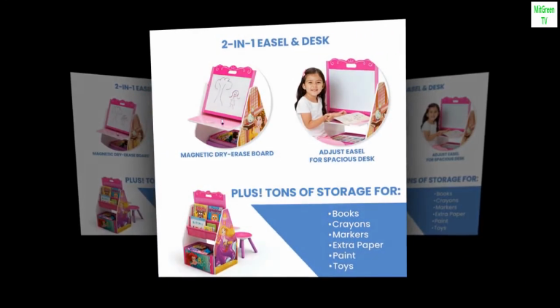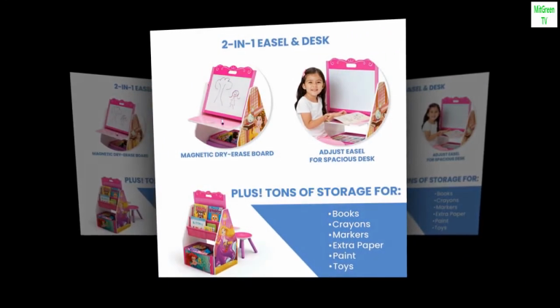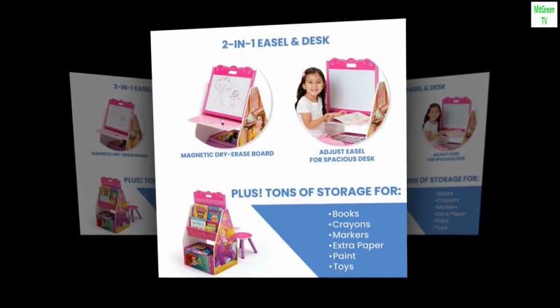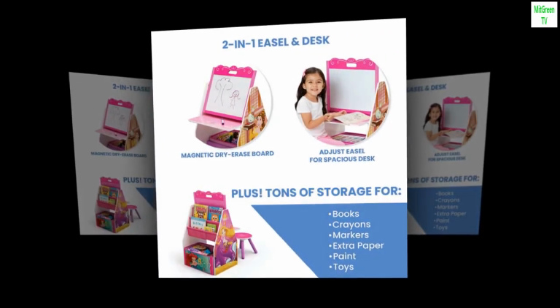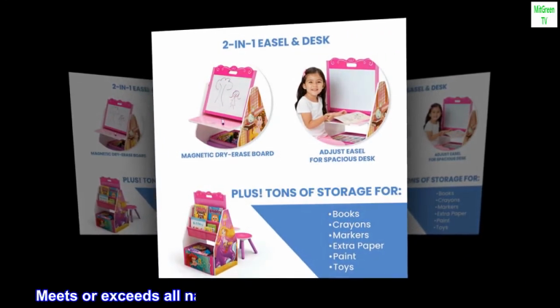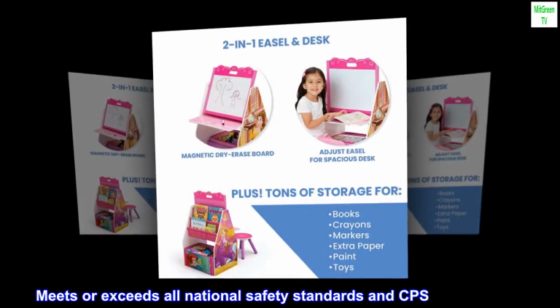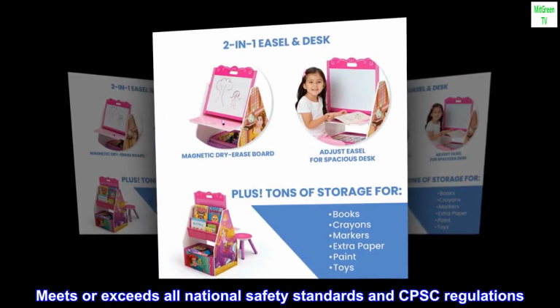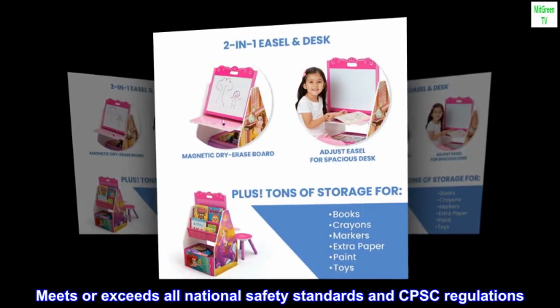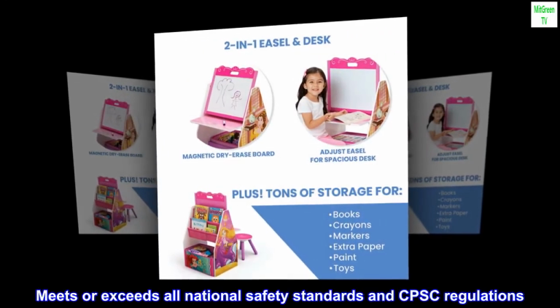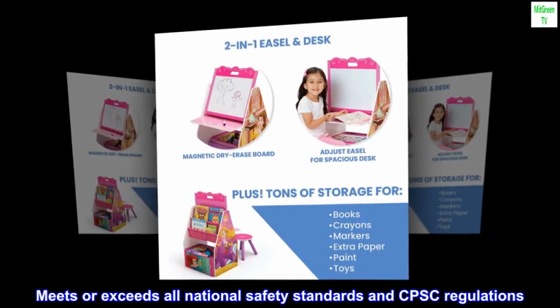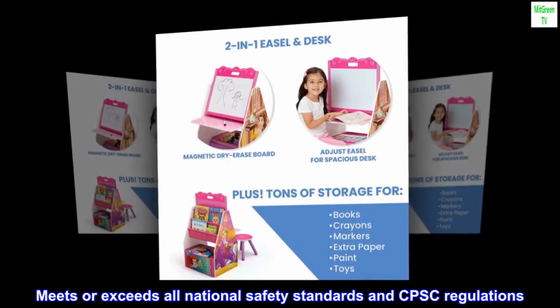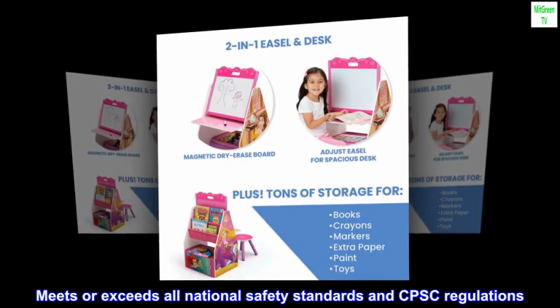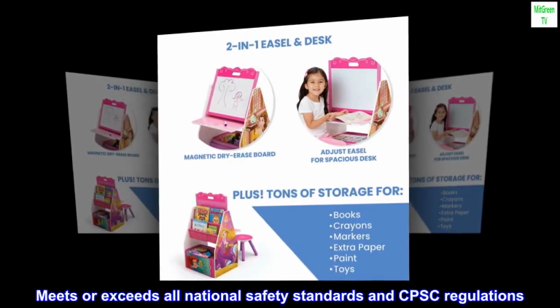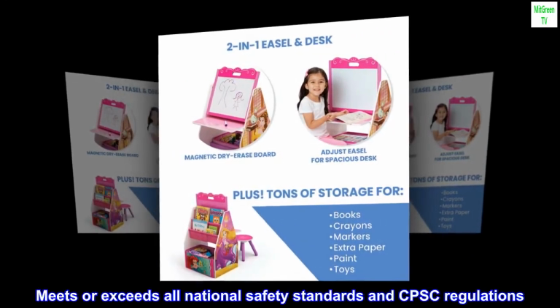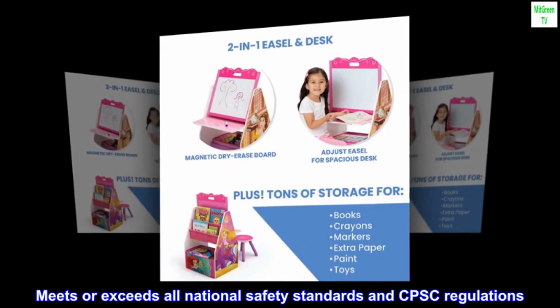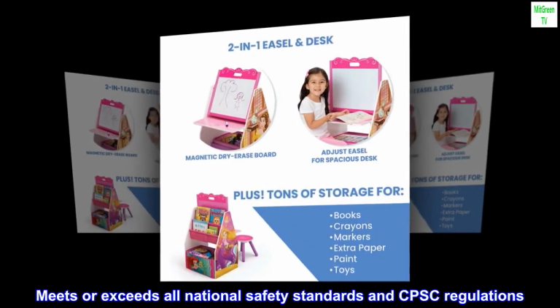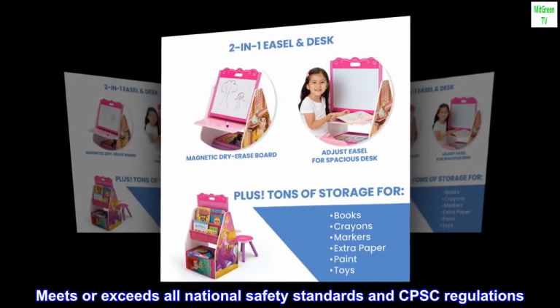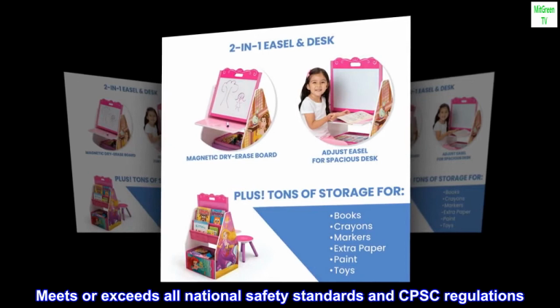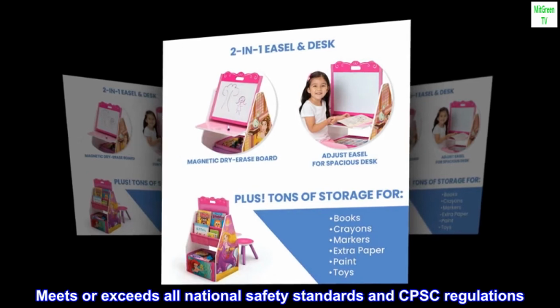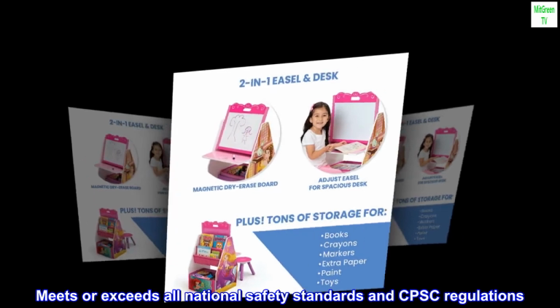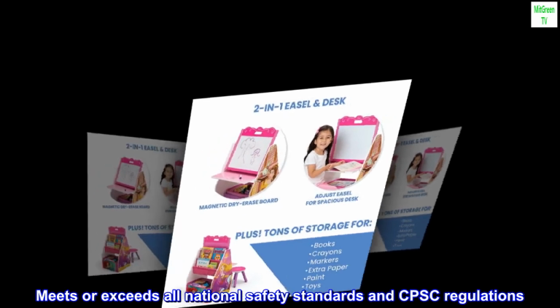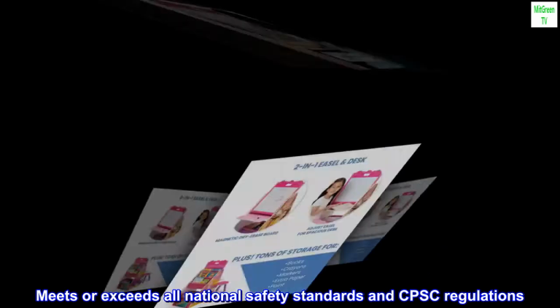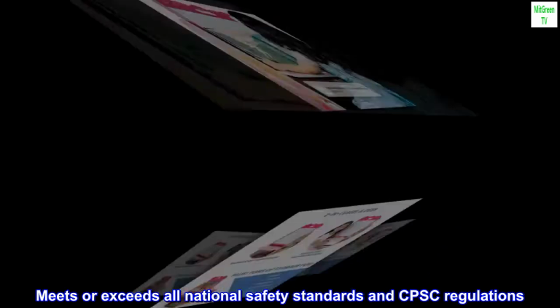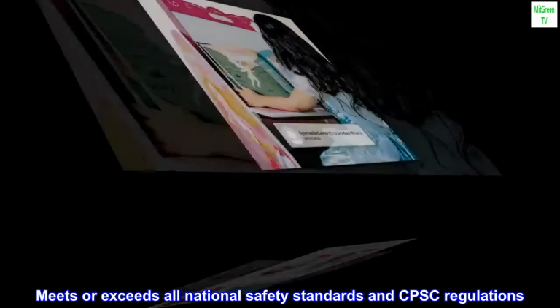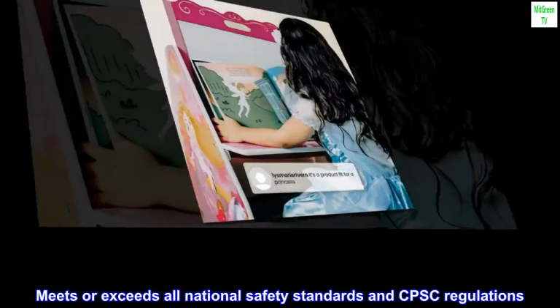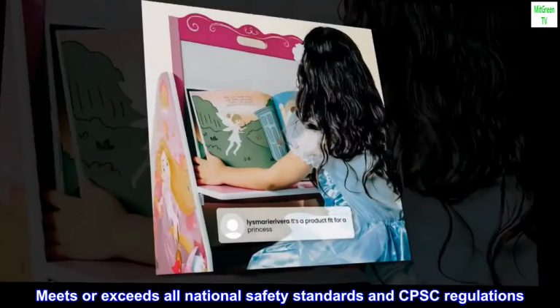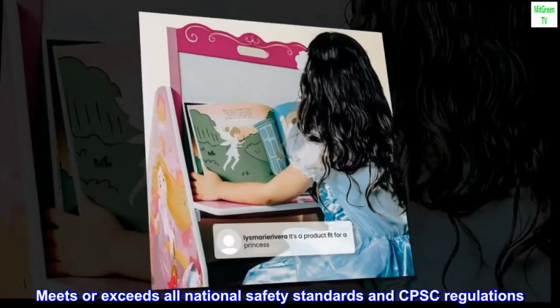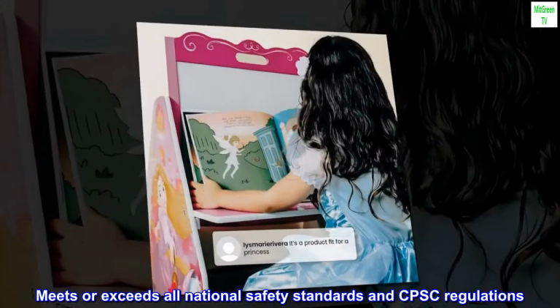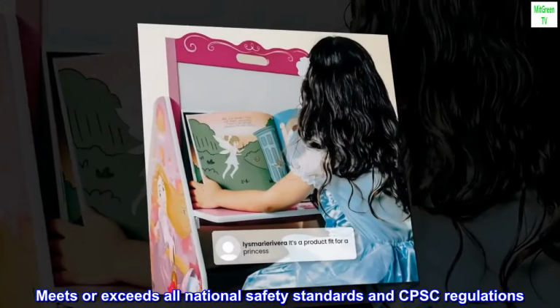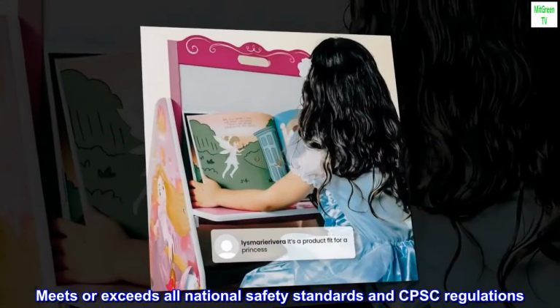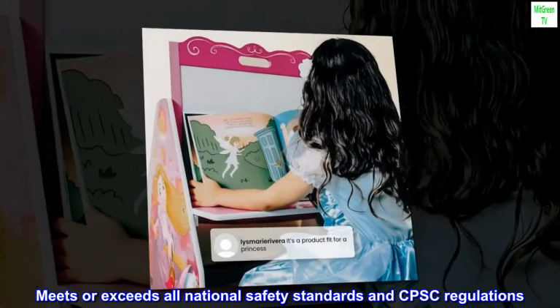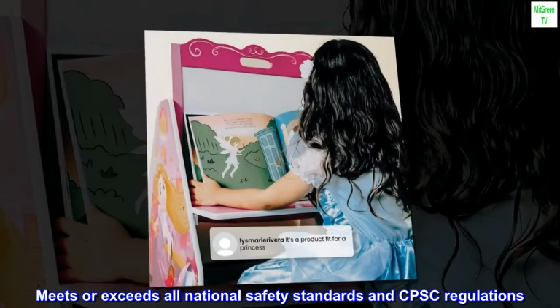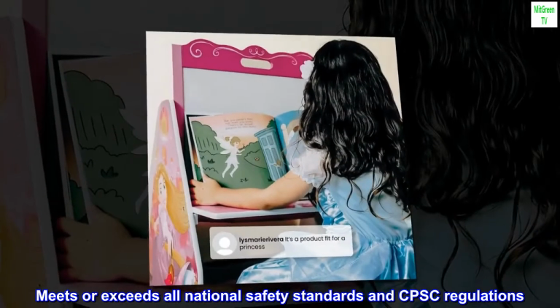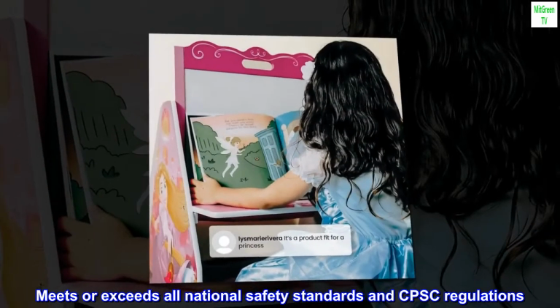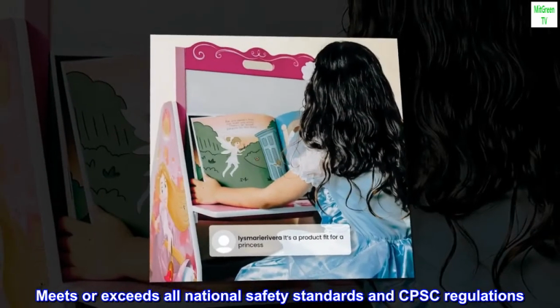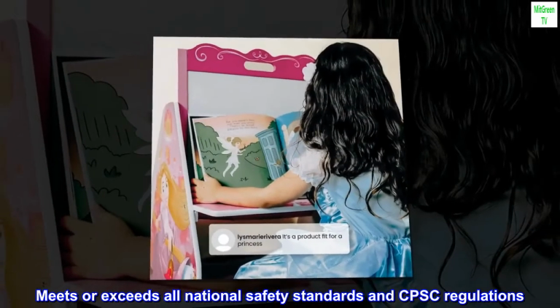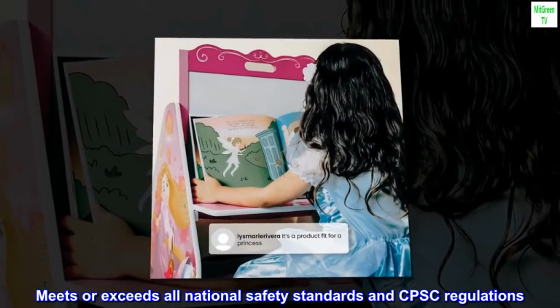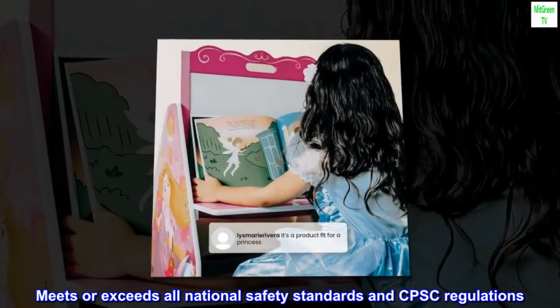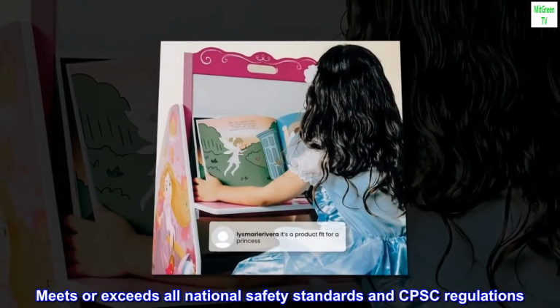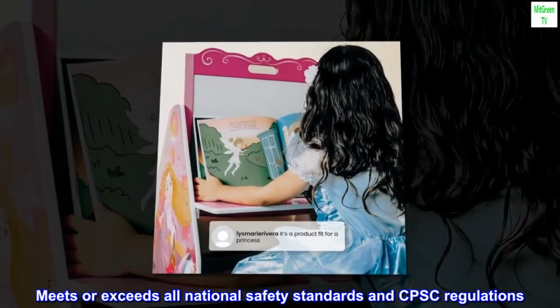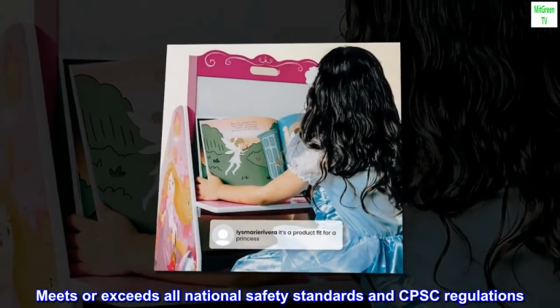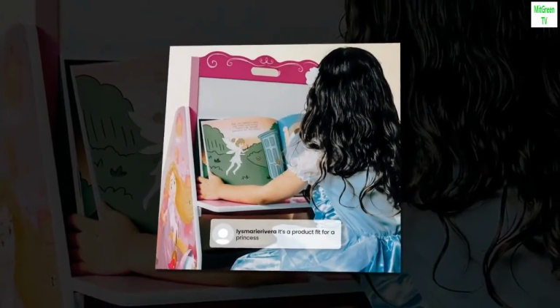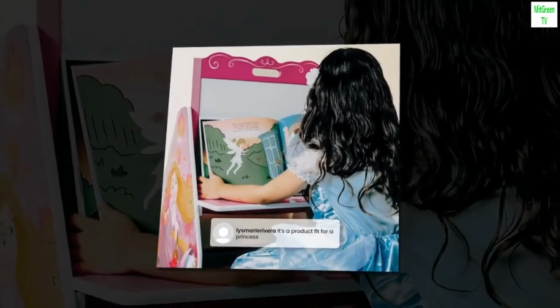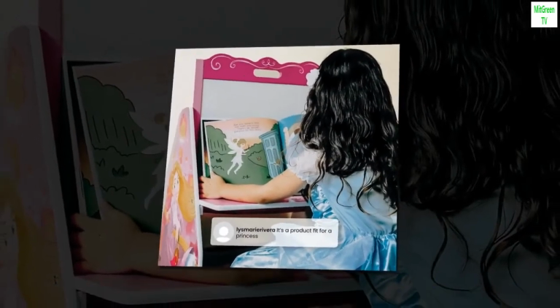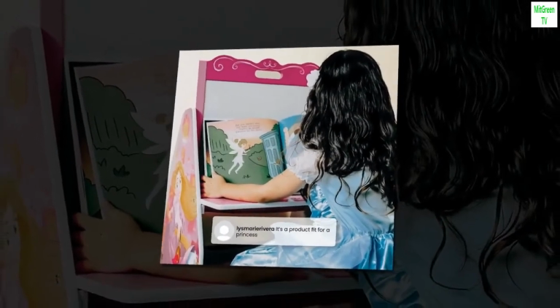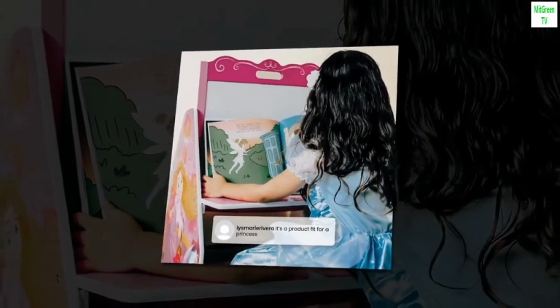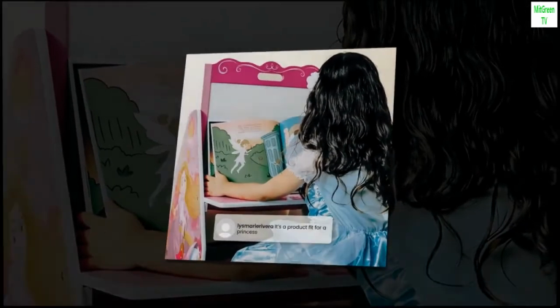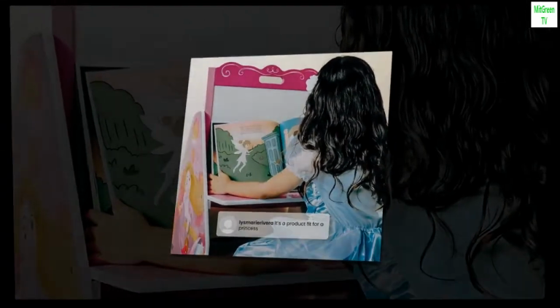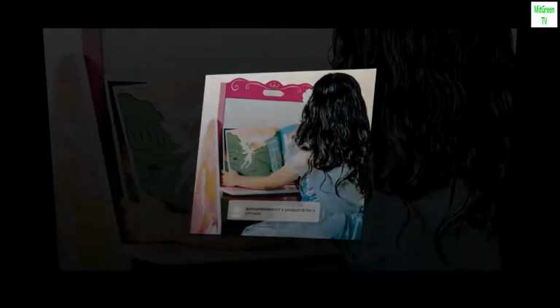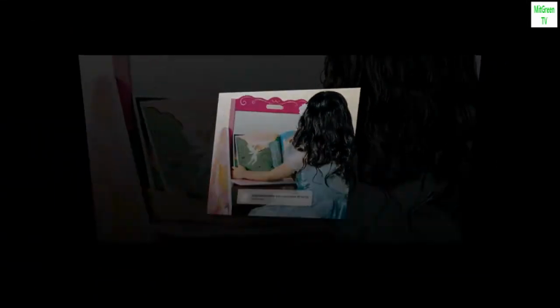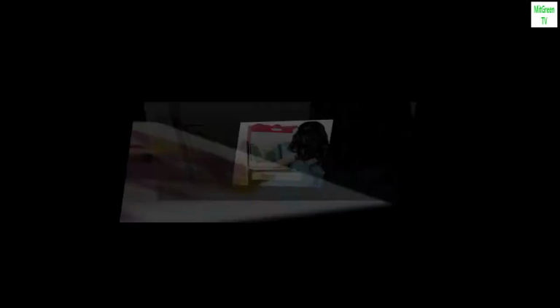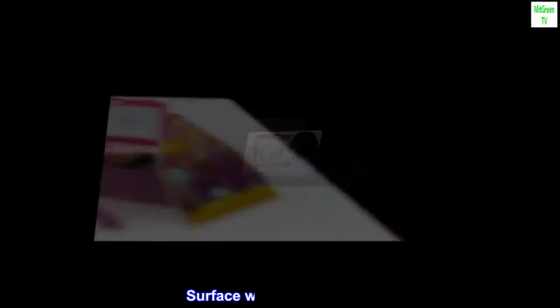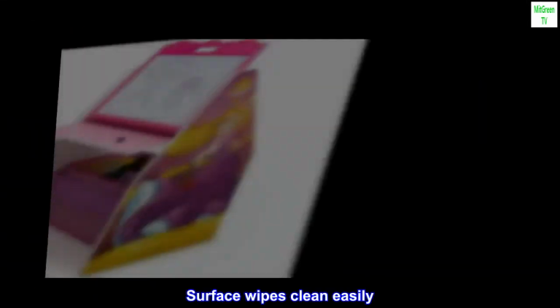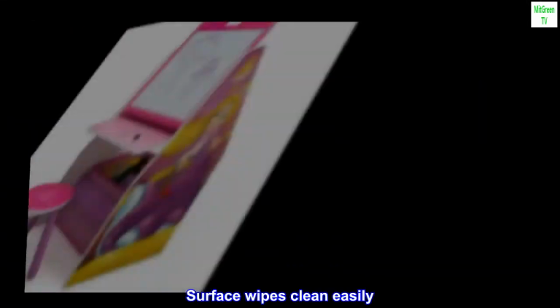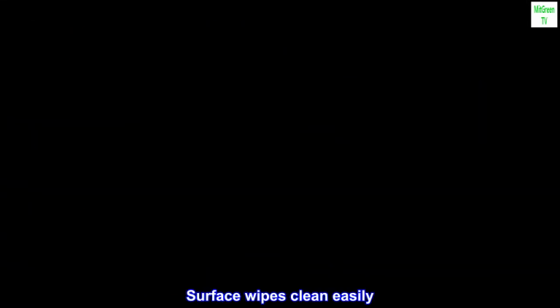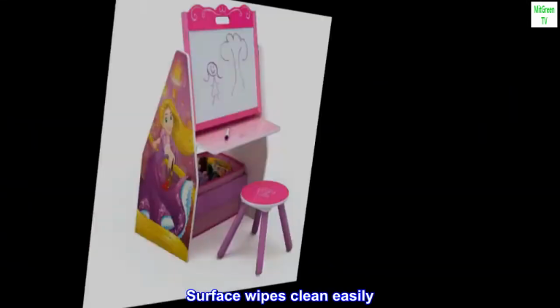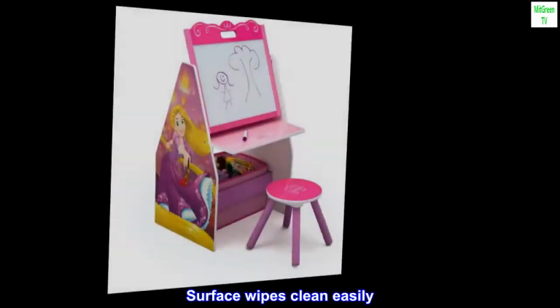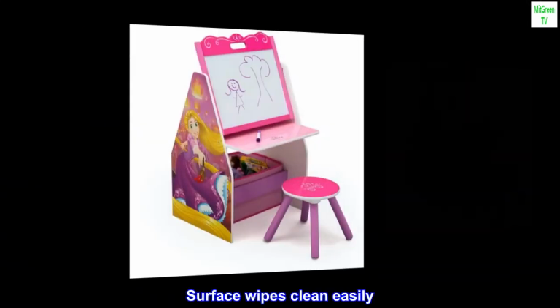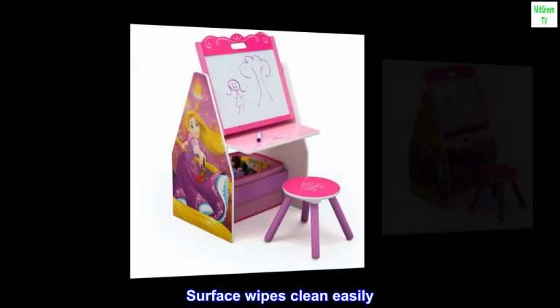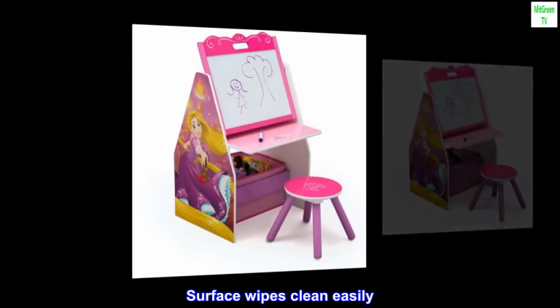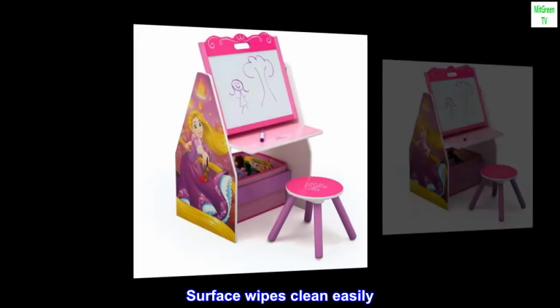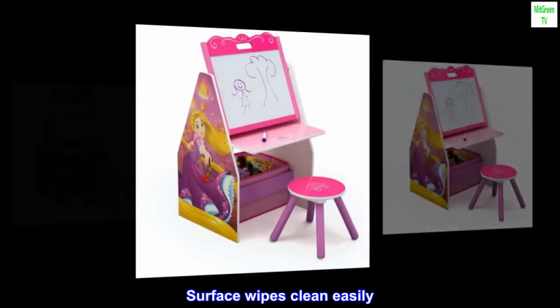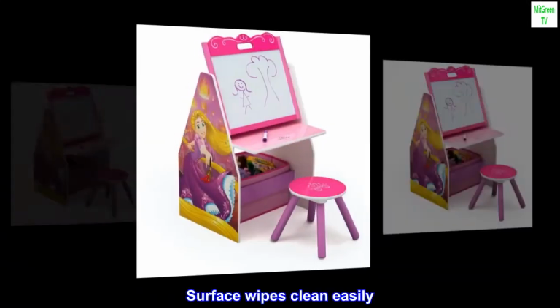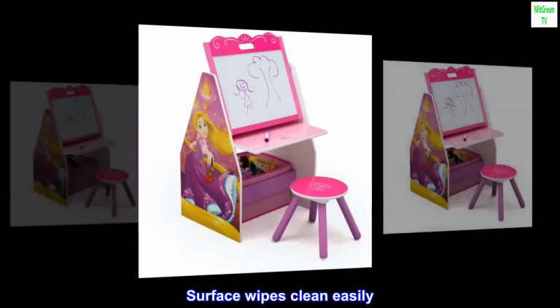Meets or exceeds all national safety standards and CPSC regulations. Surface wipes clean easily.